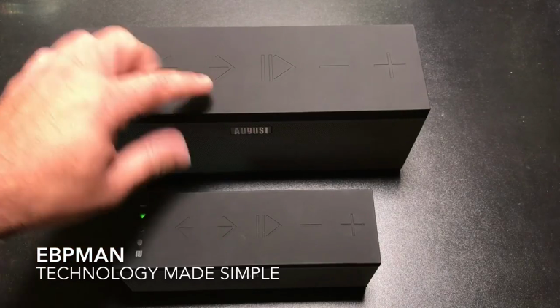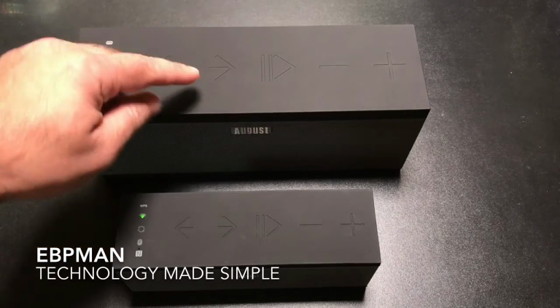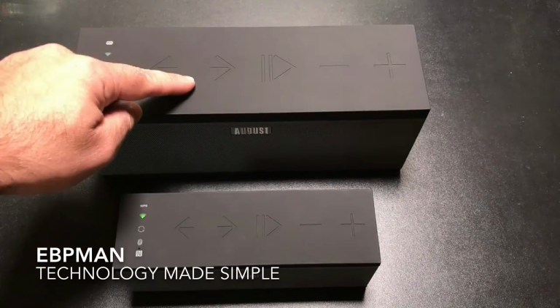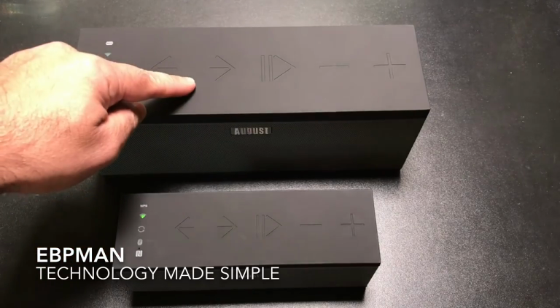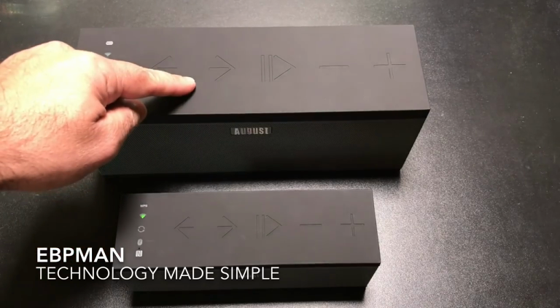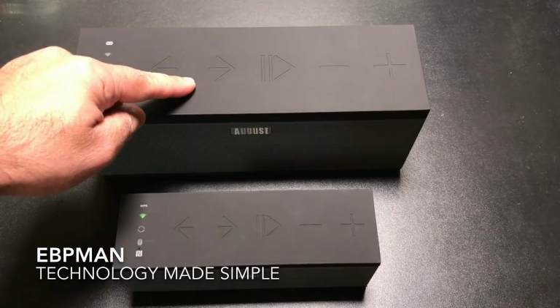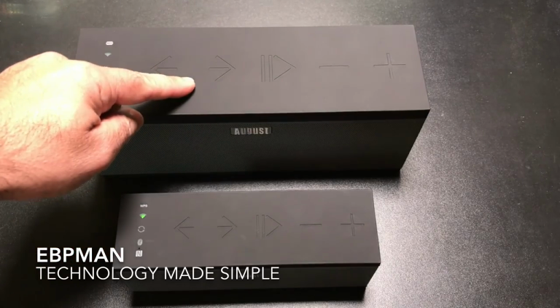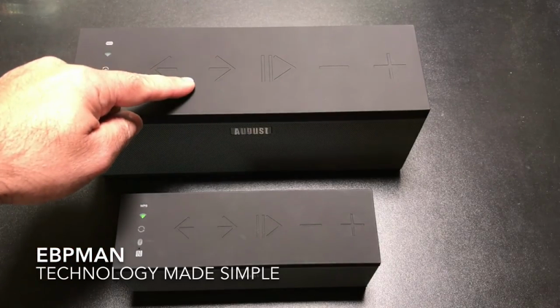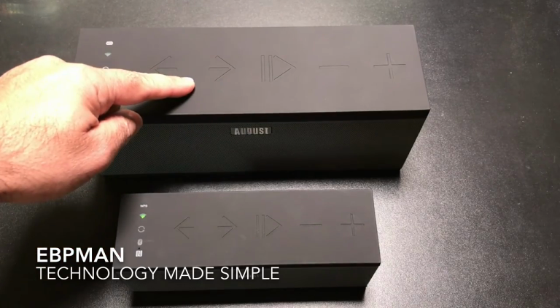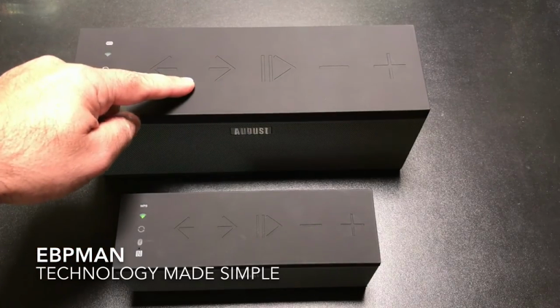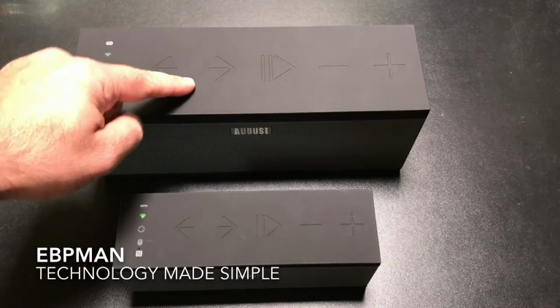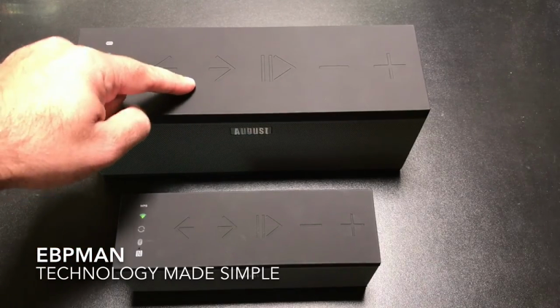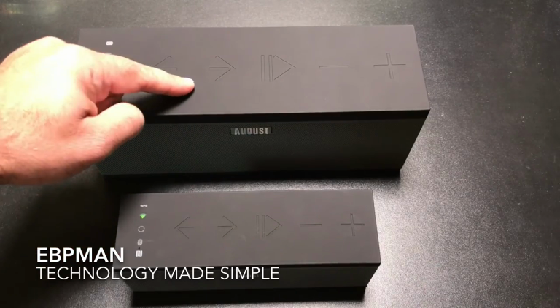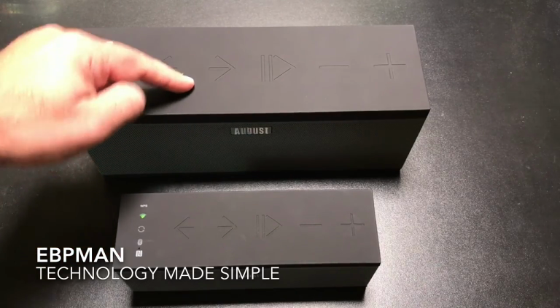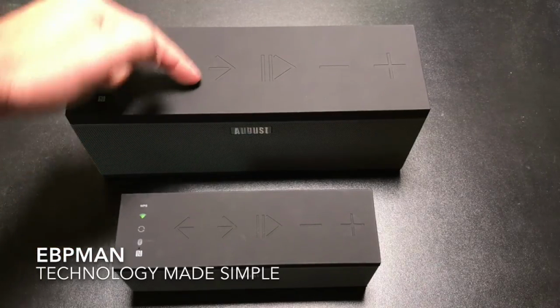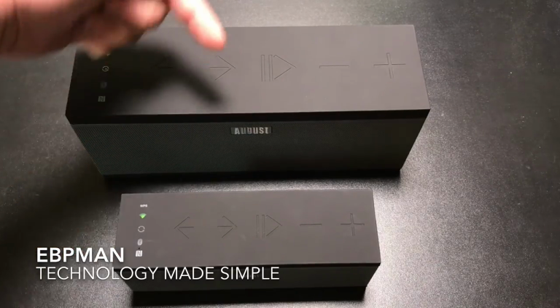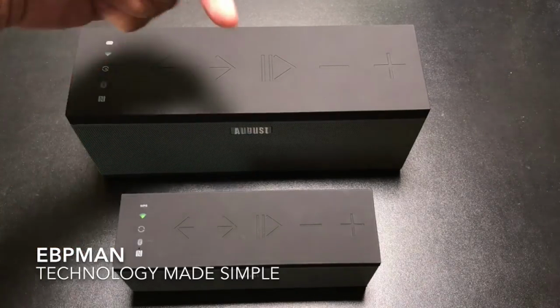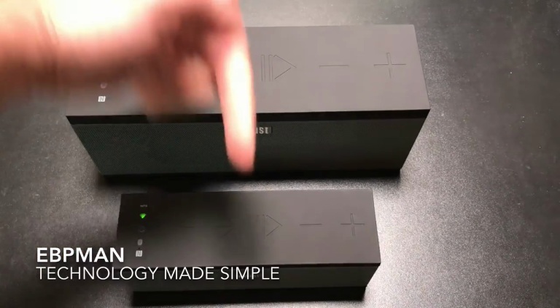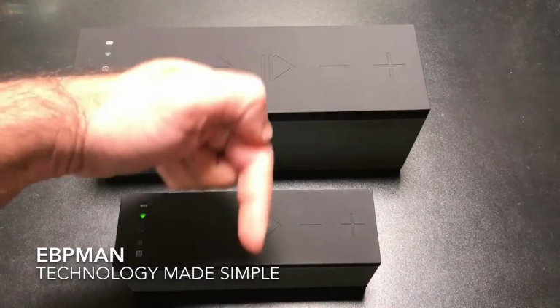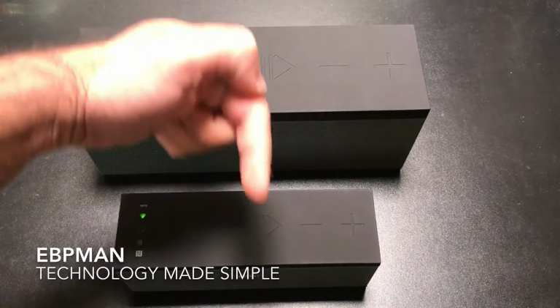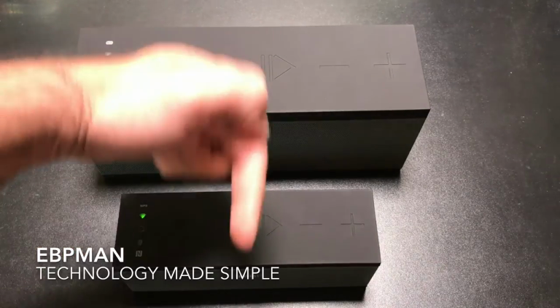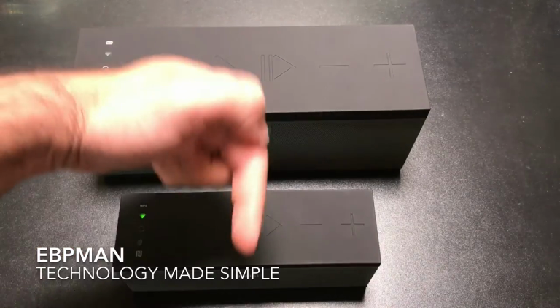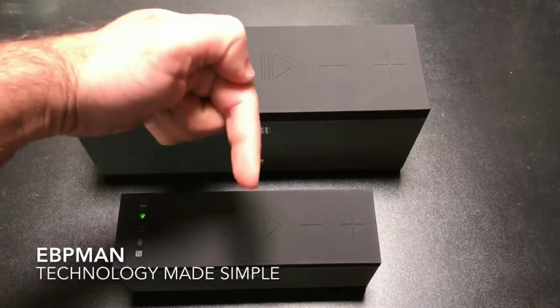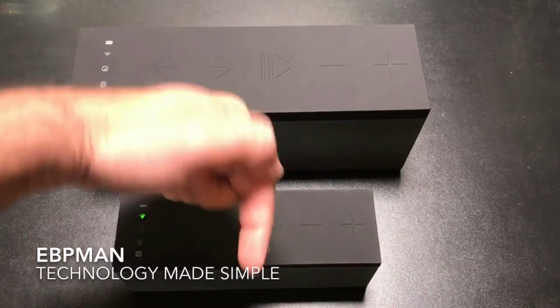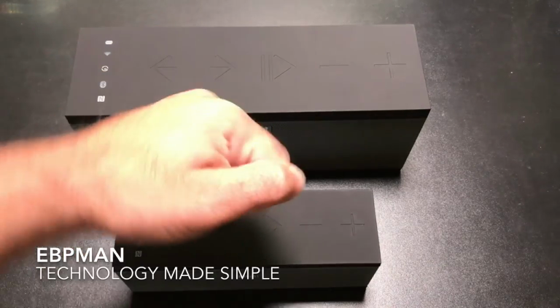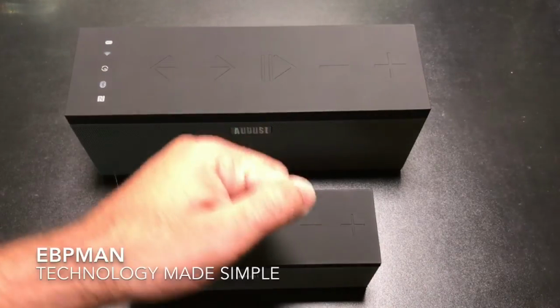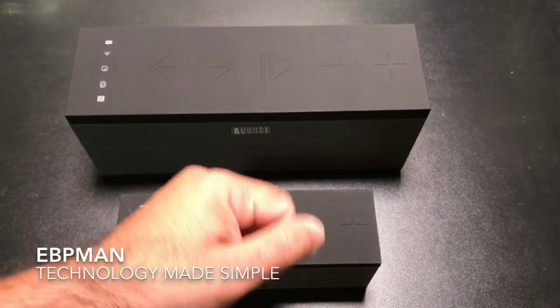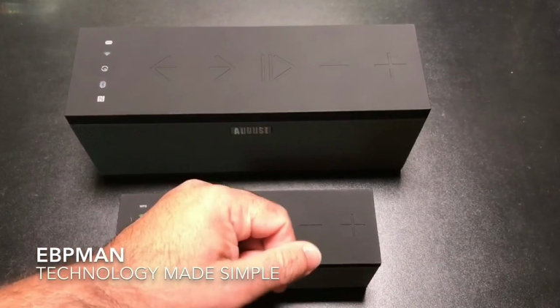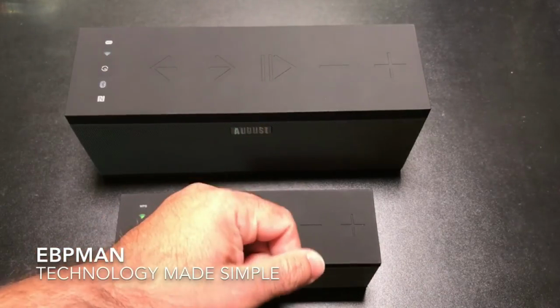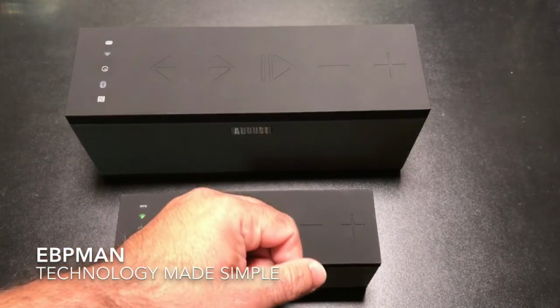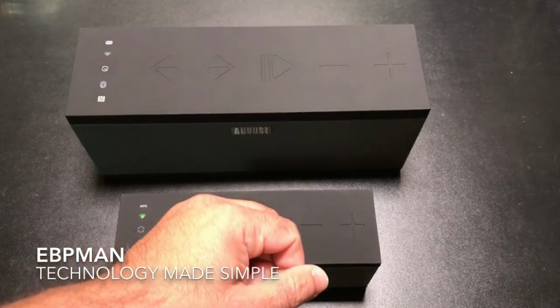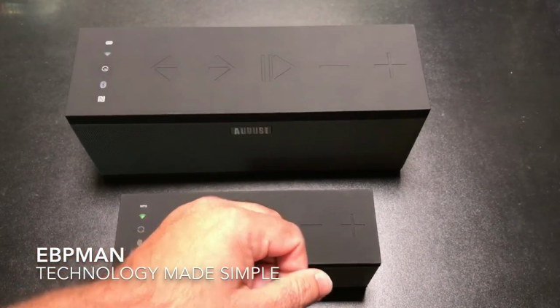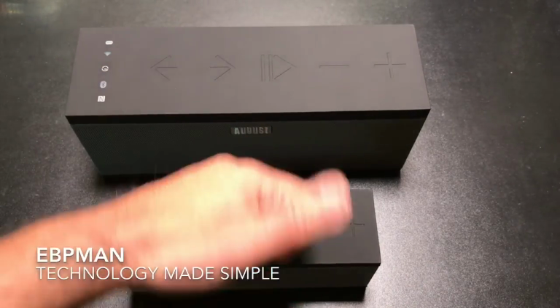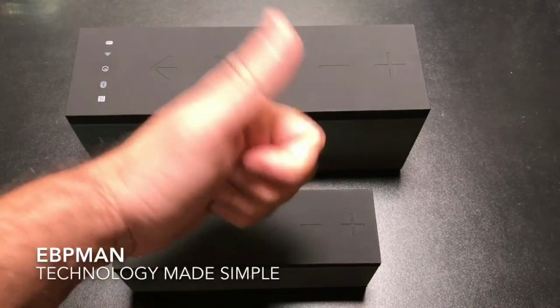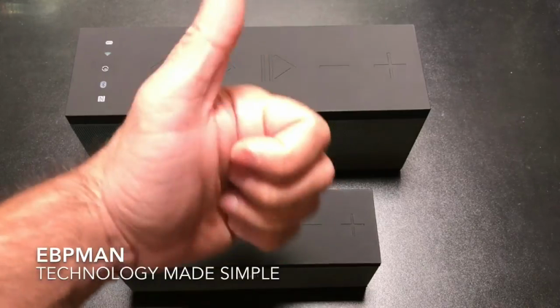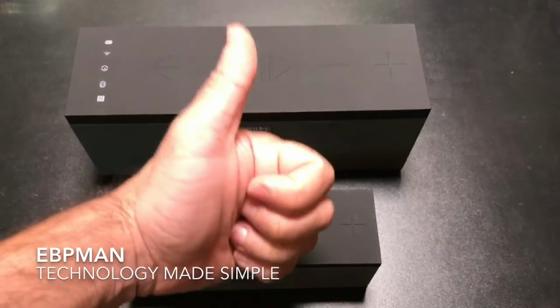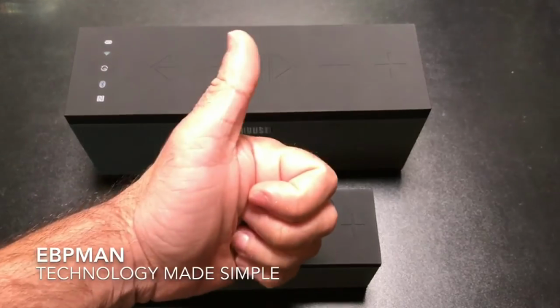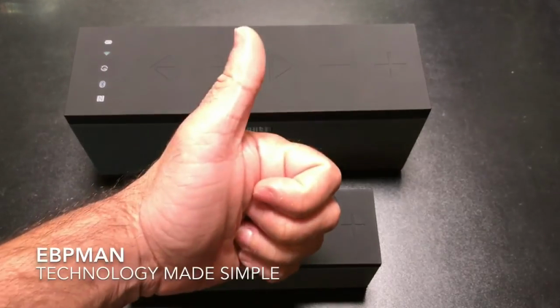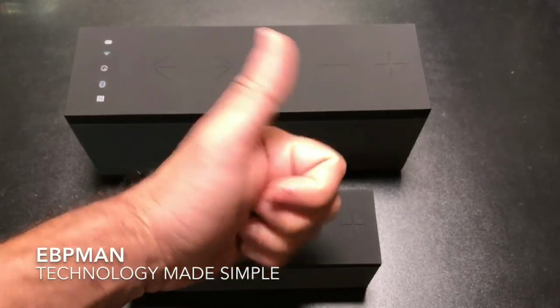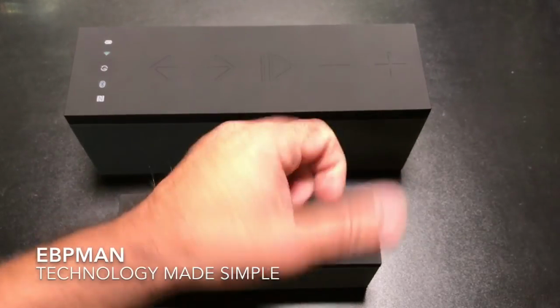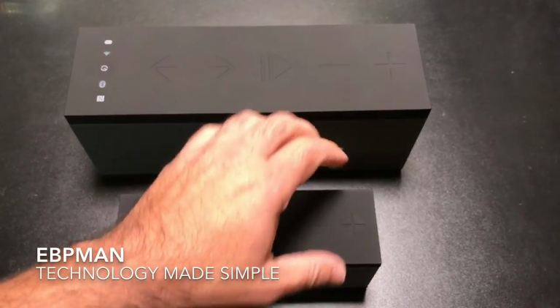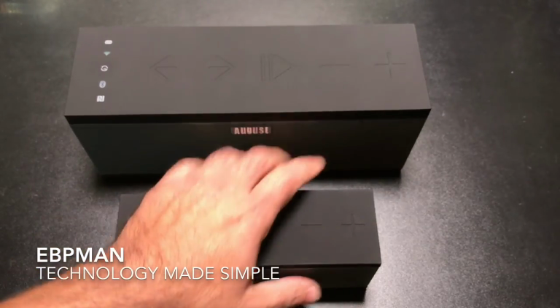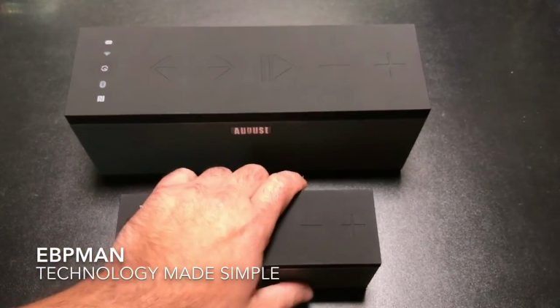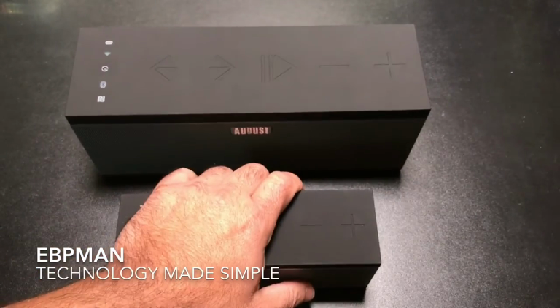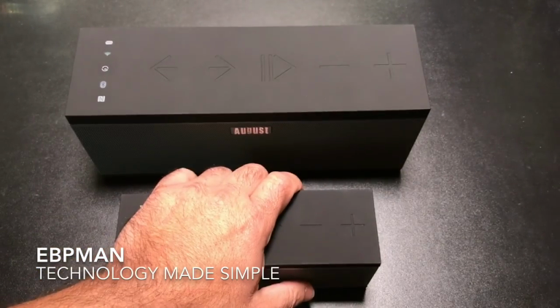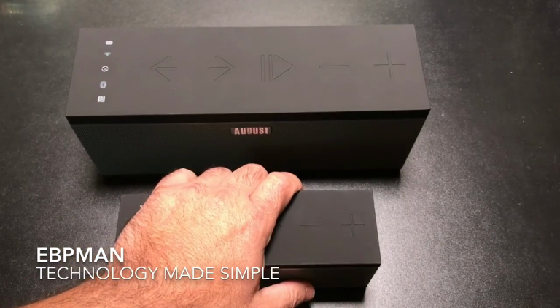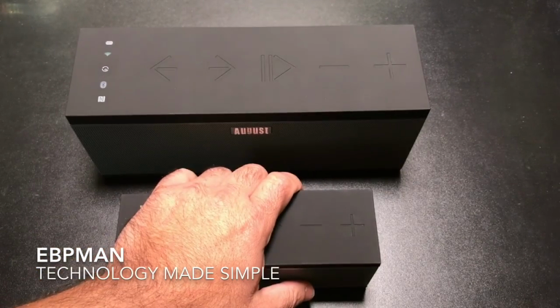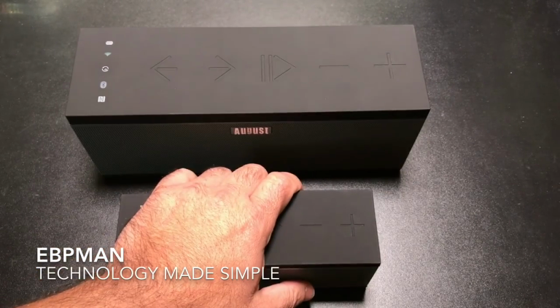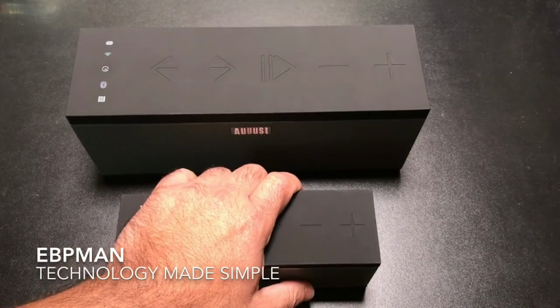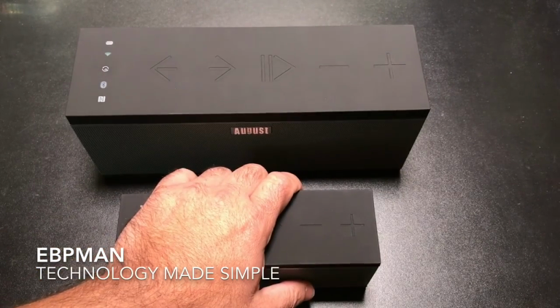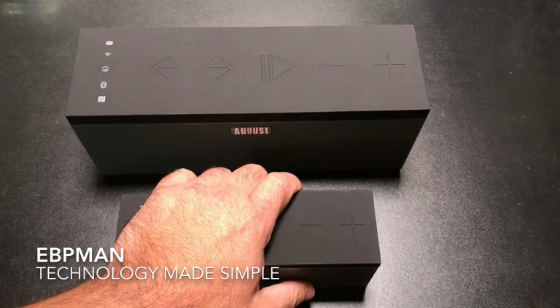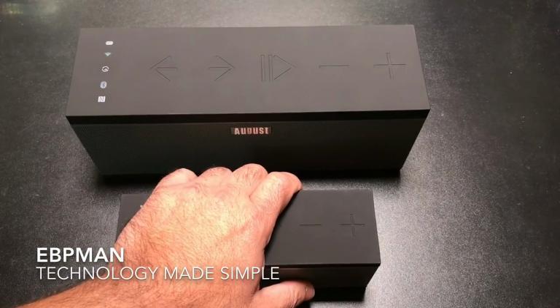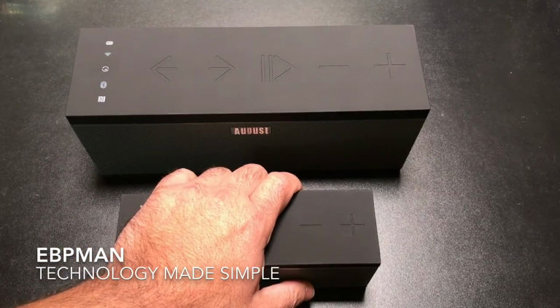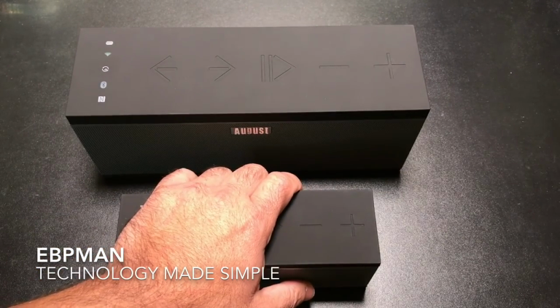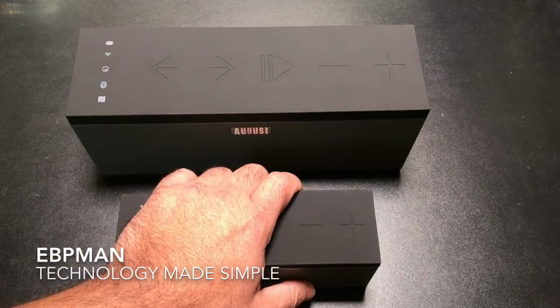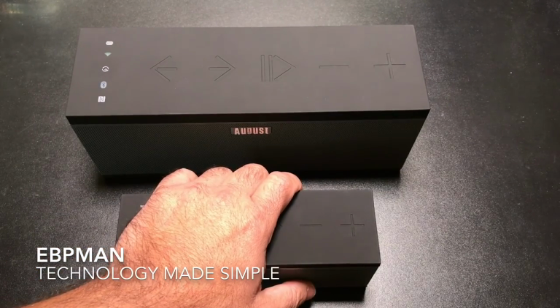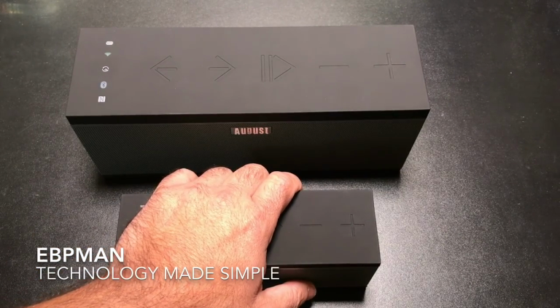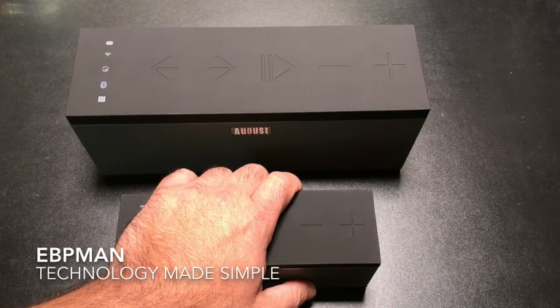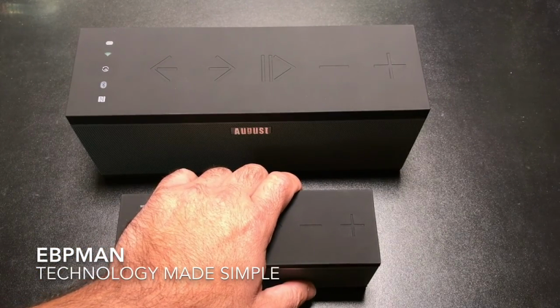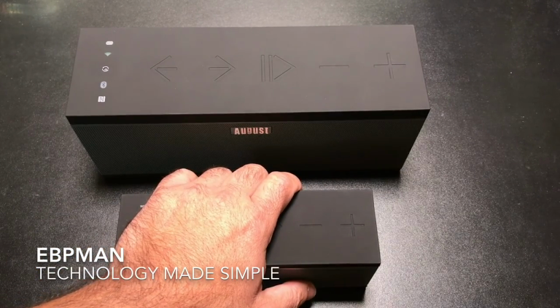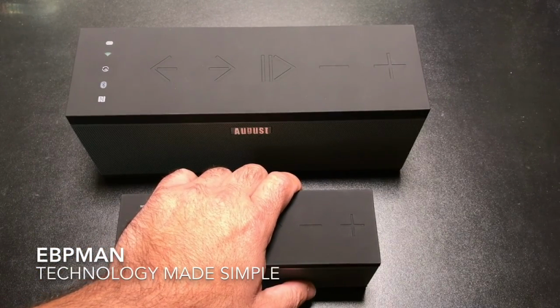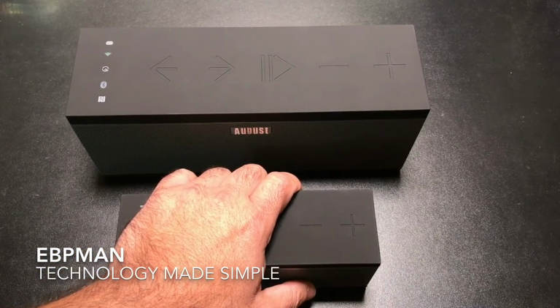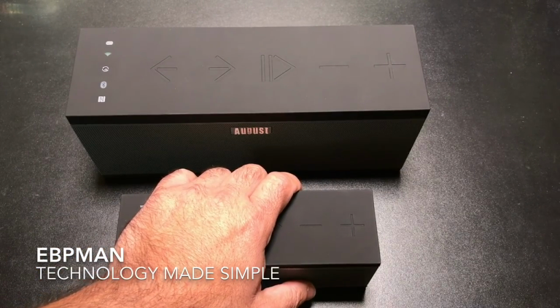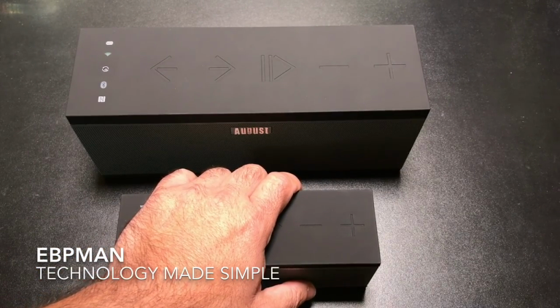This concludes my review of the WS150 and the WS300 multi-room Wi-Fi speaker system from August. If you have any comments or questions, leave them in the comment area below. If you like the video, give it a thumbs up, and as always don't forget to share and subscribe. Thanks for watching.